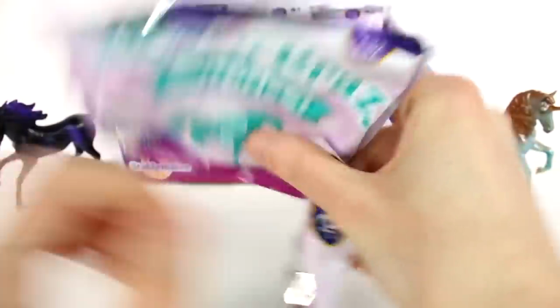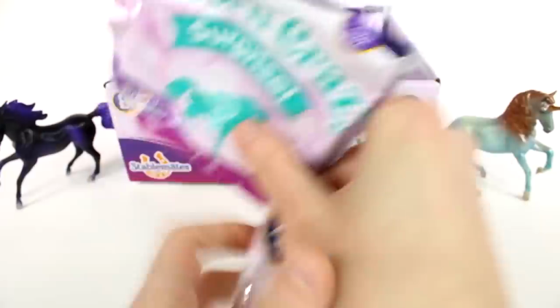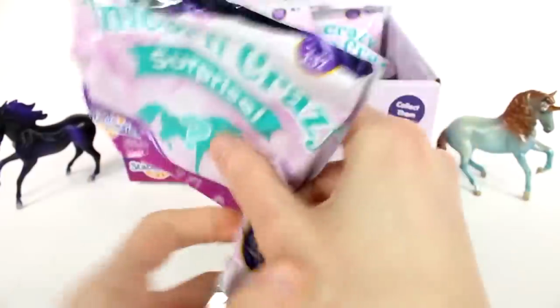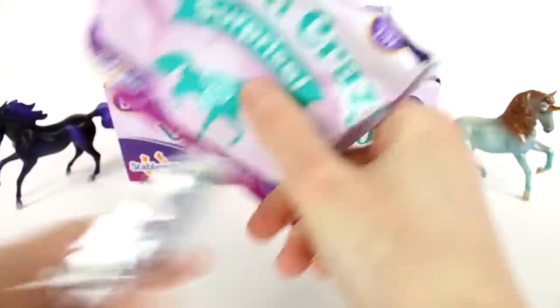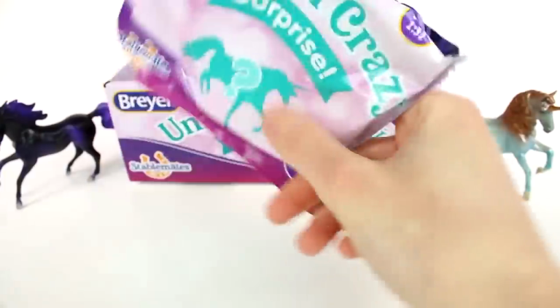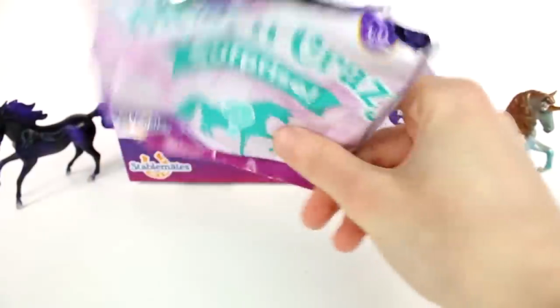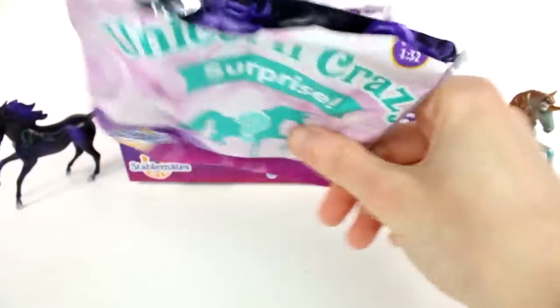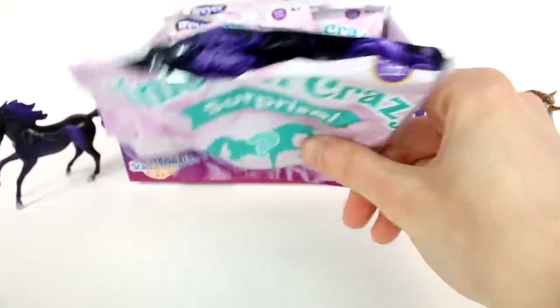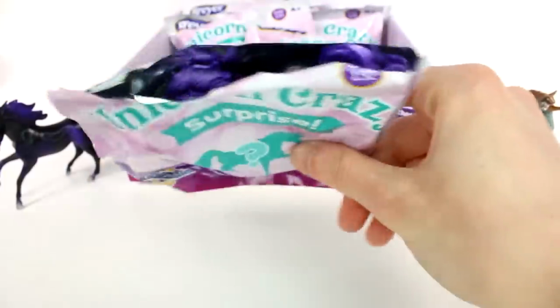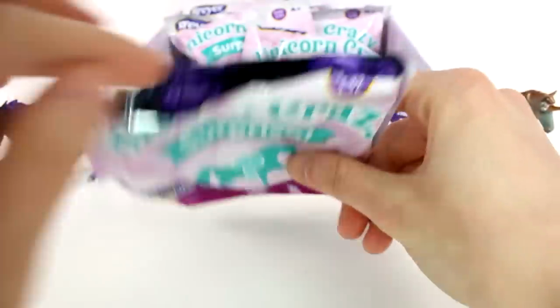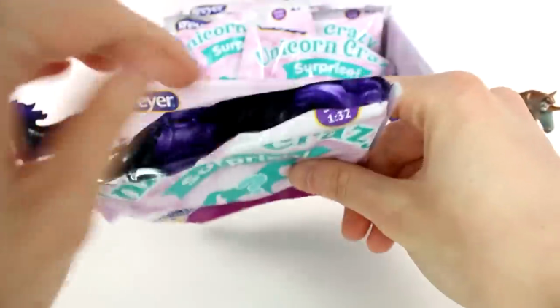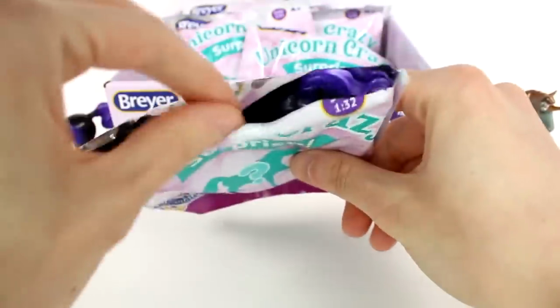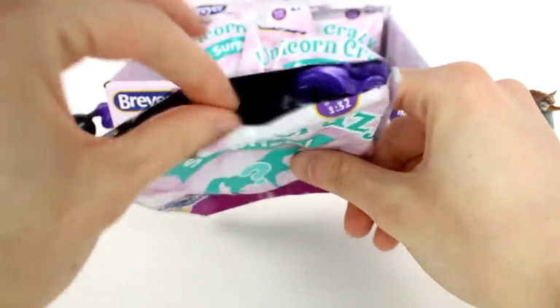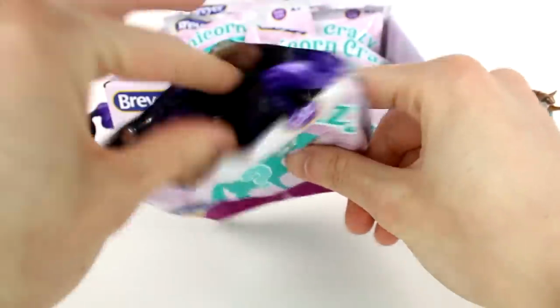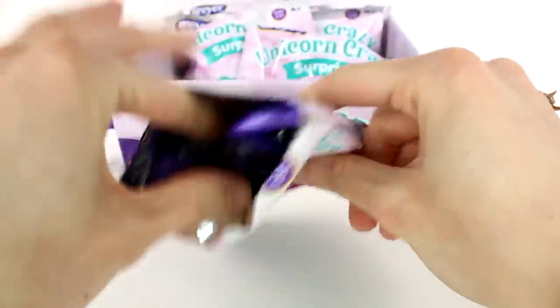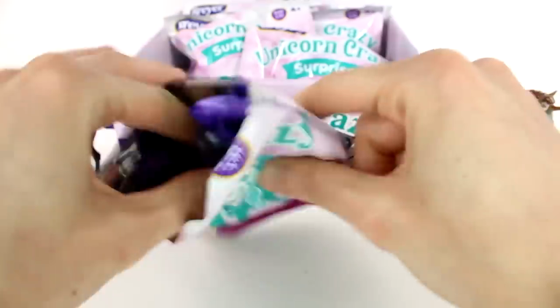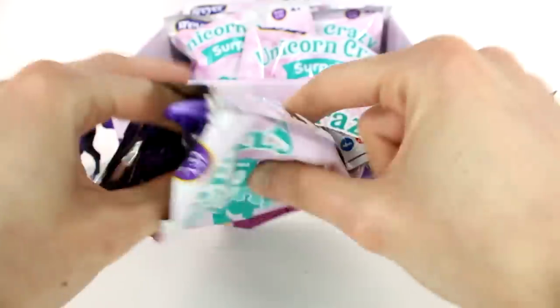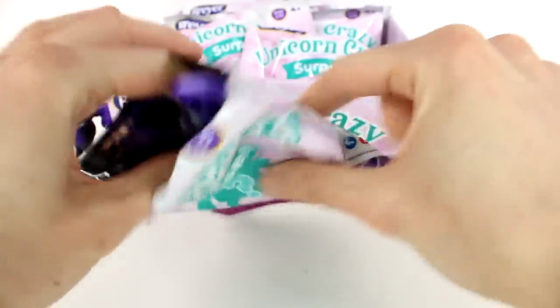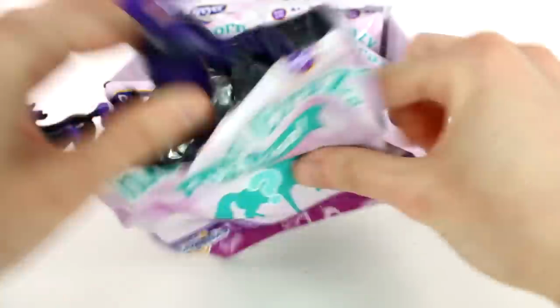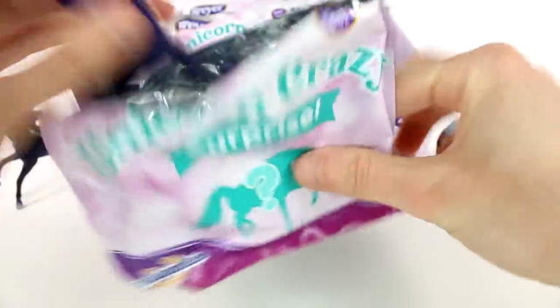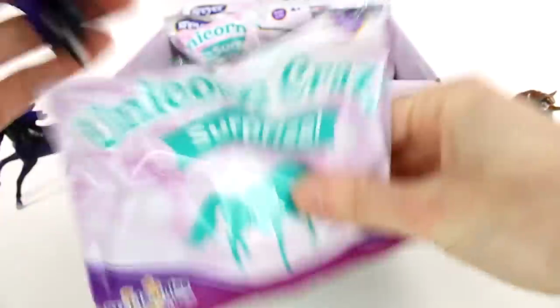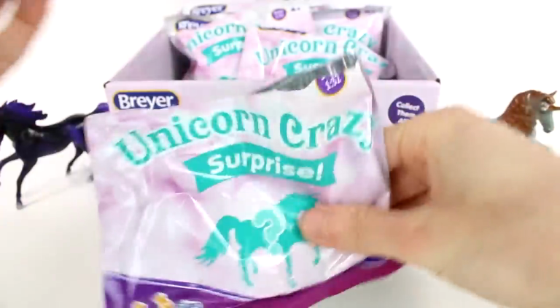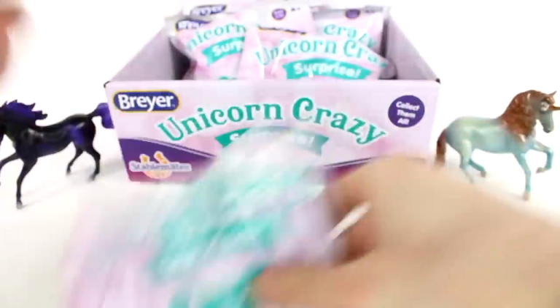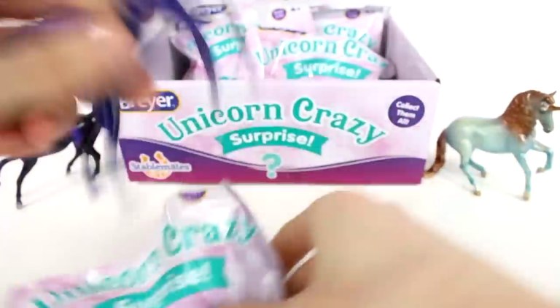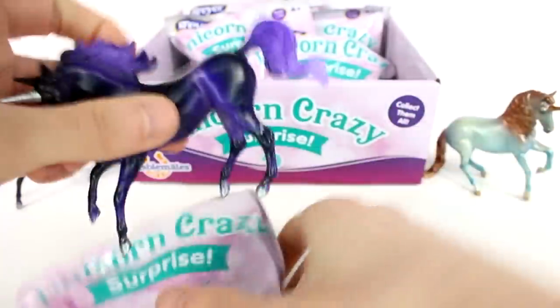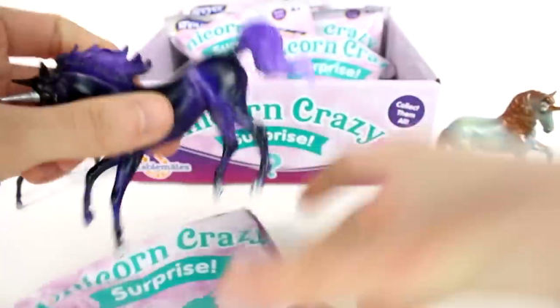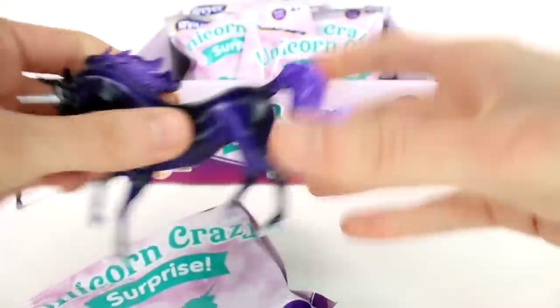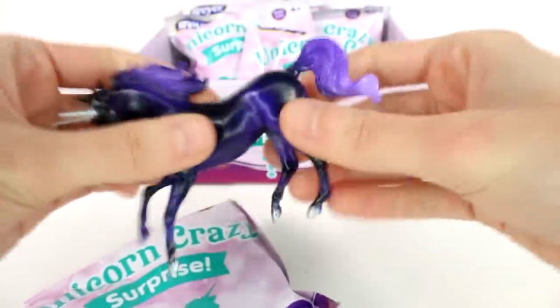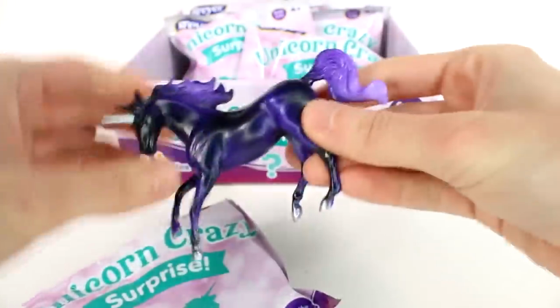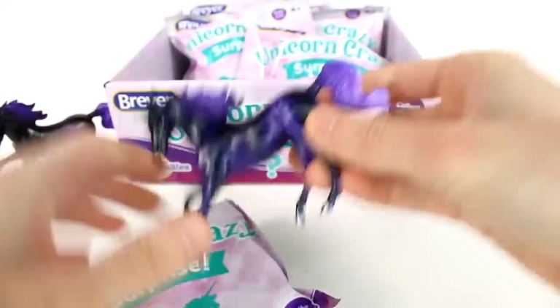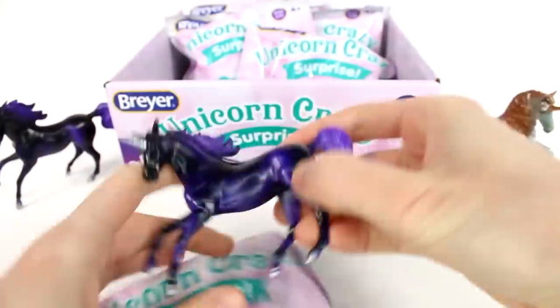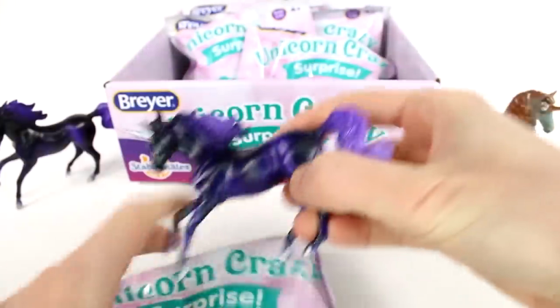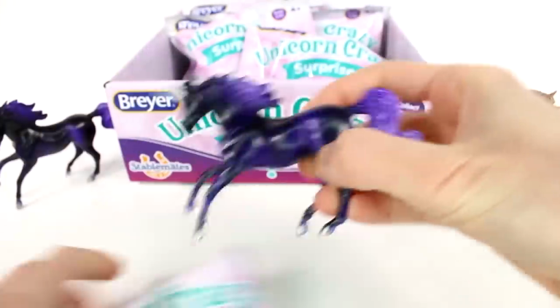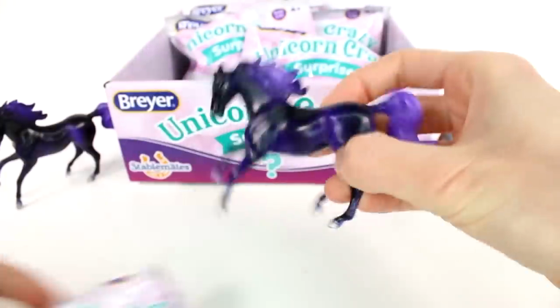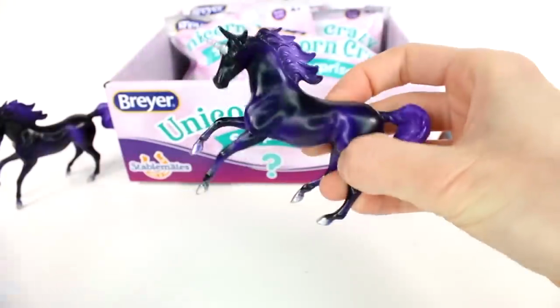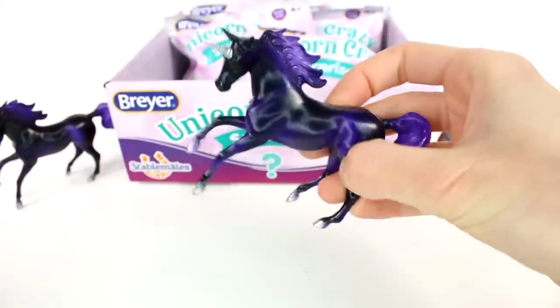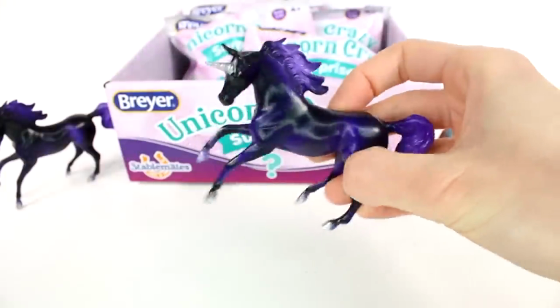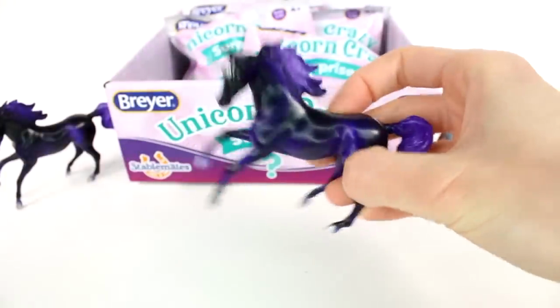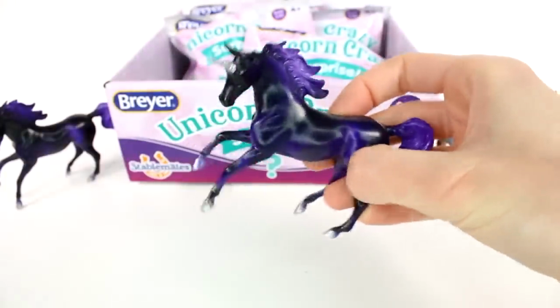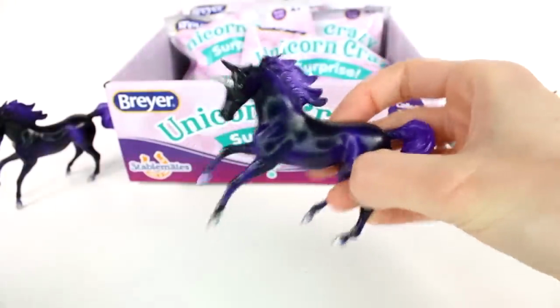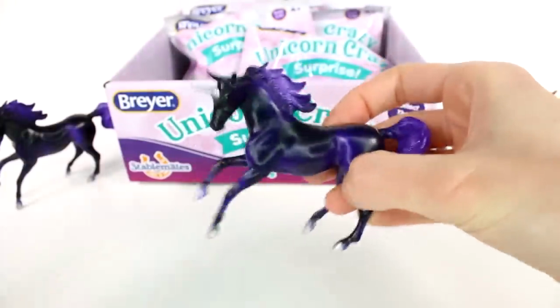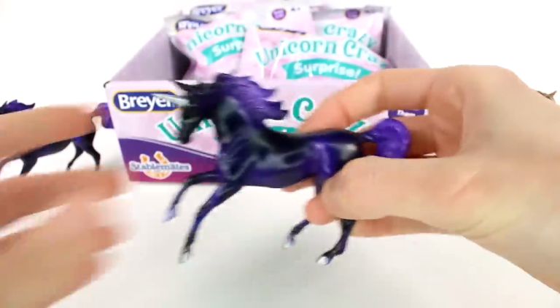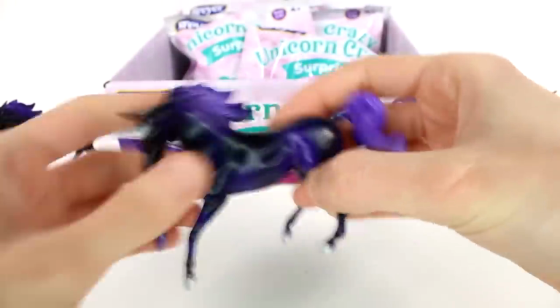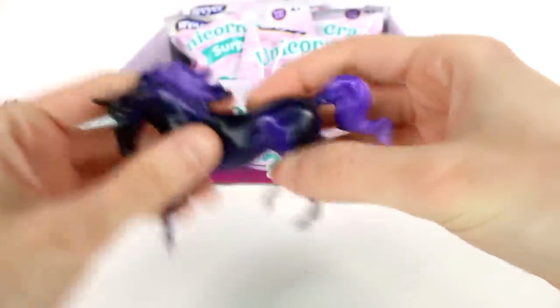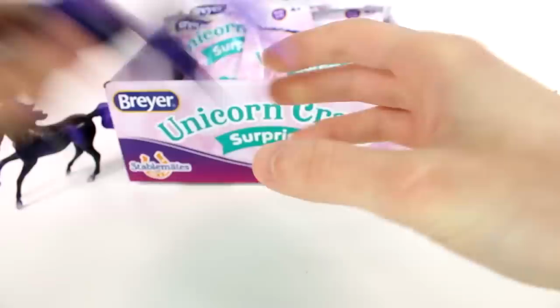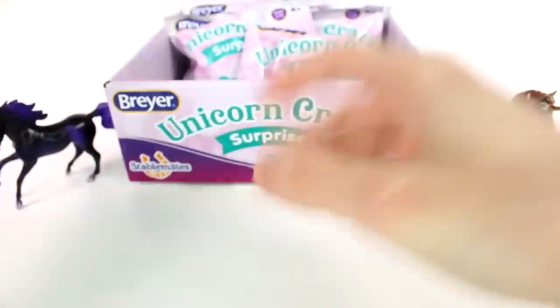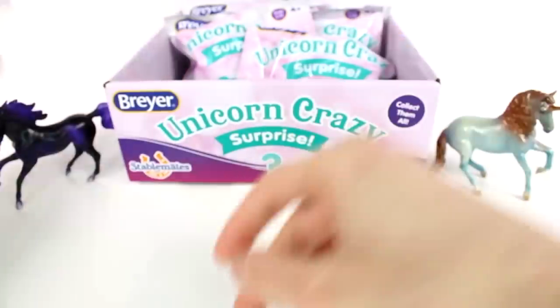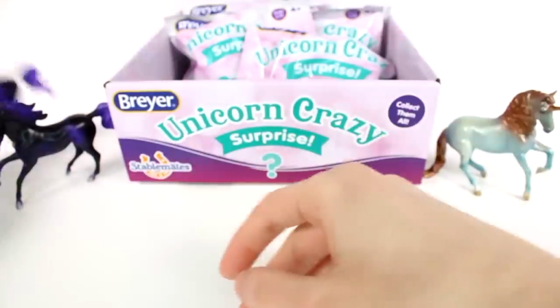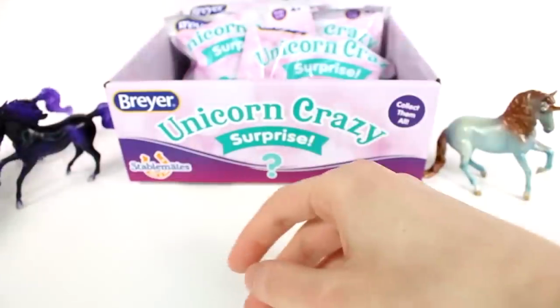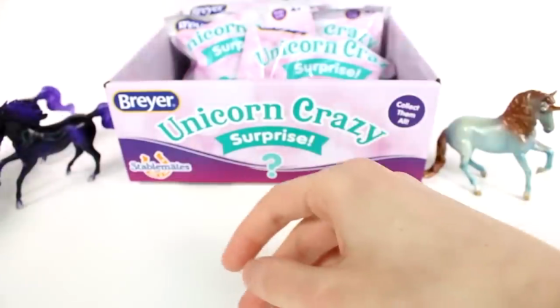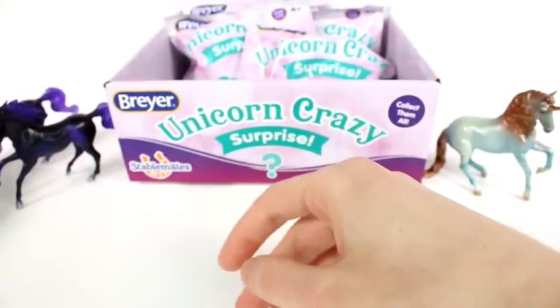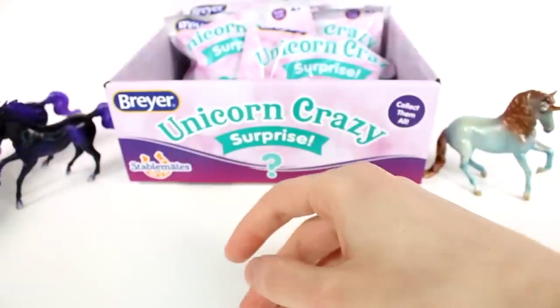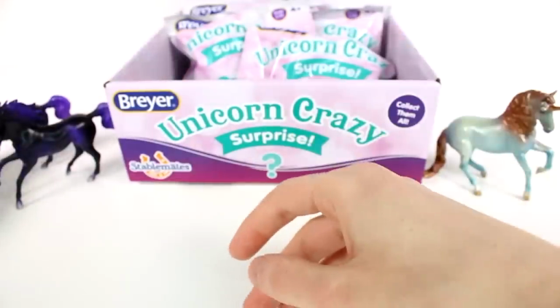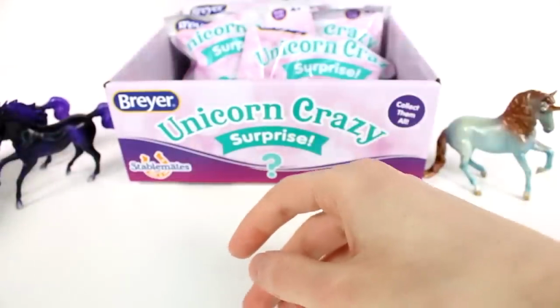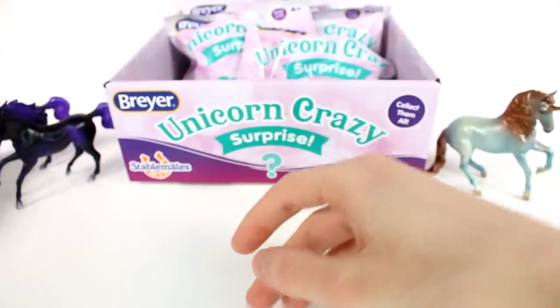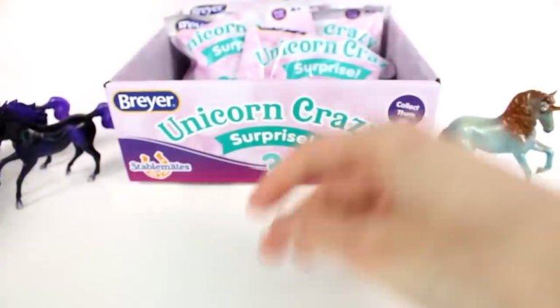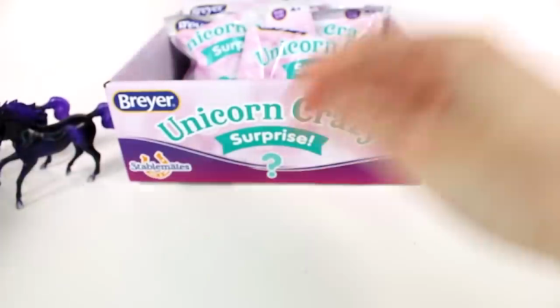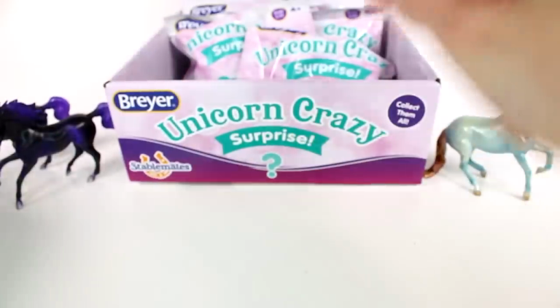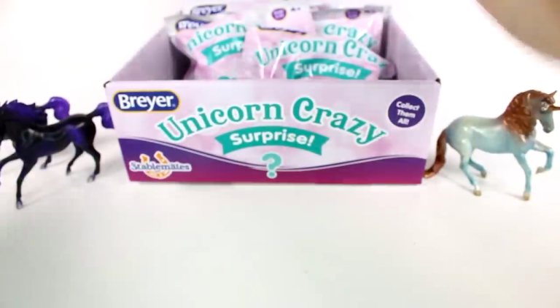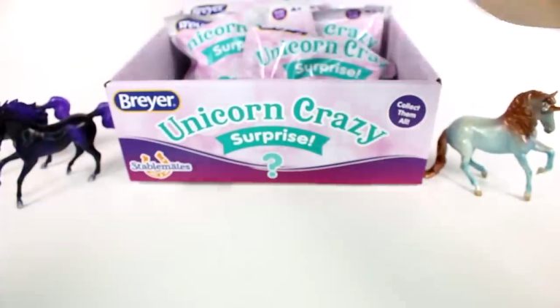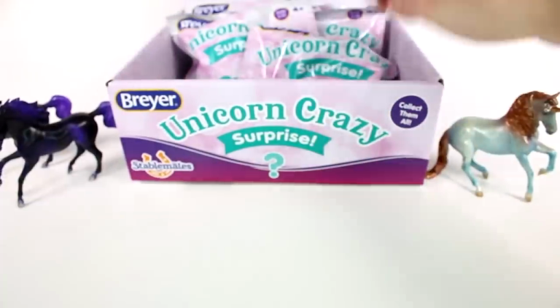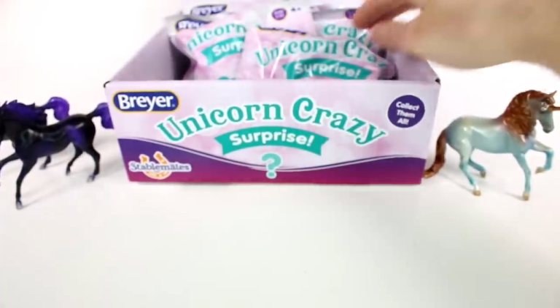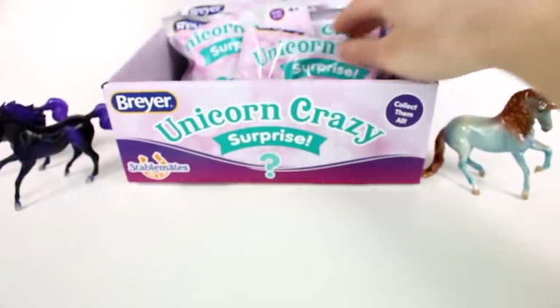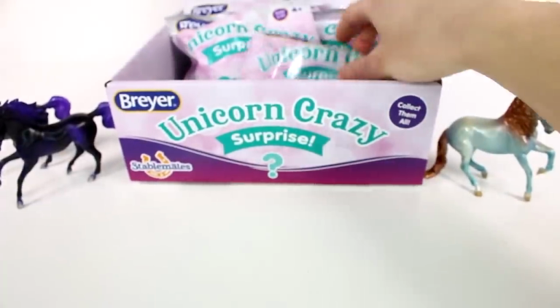We got a duplicate purple horse. This one is amazing though — I am not complaining.